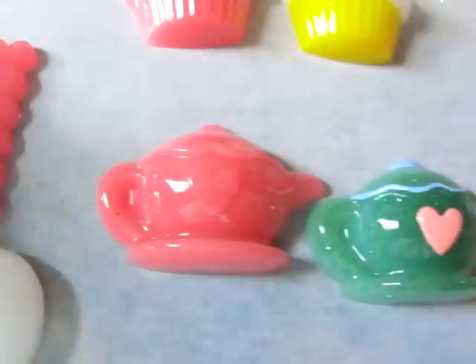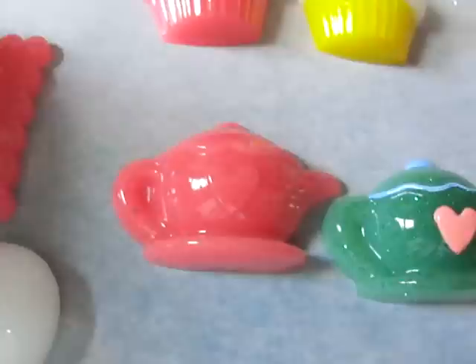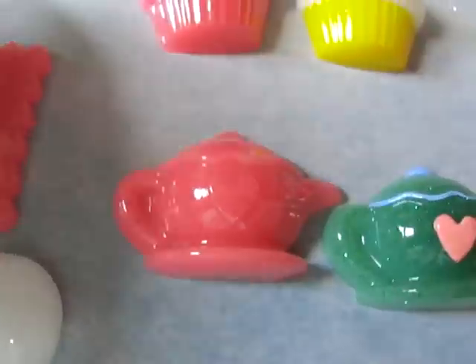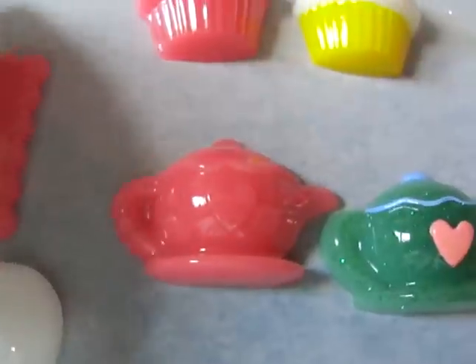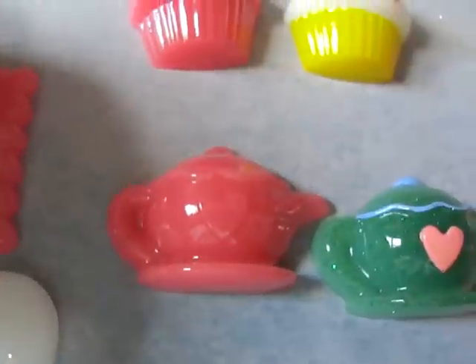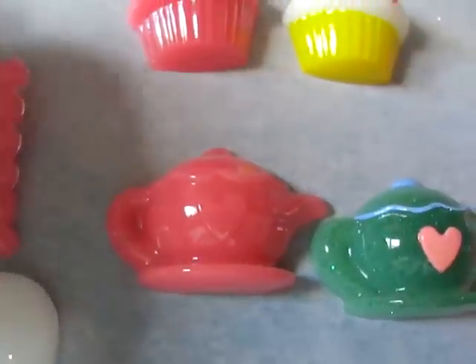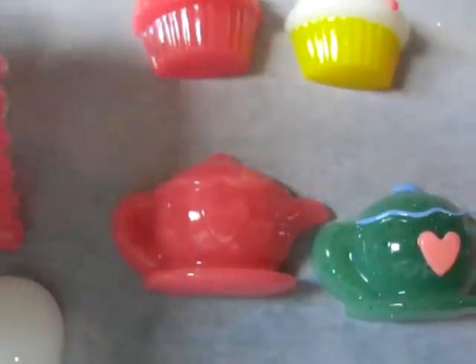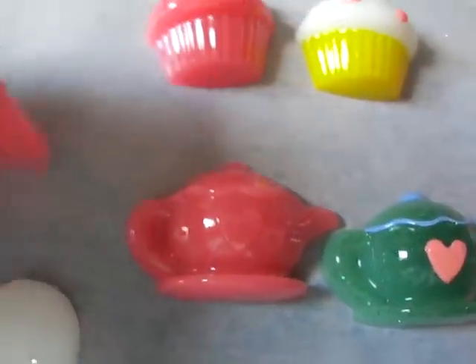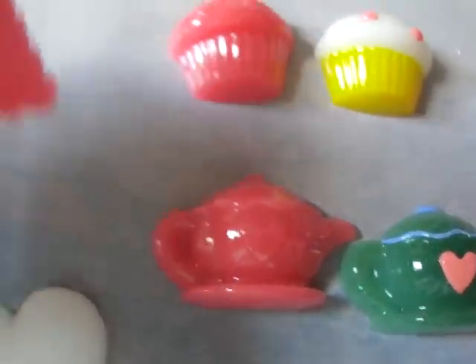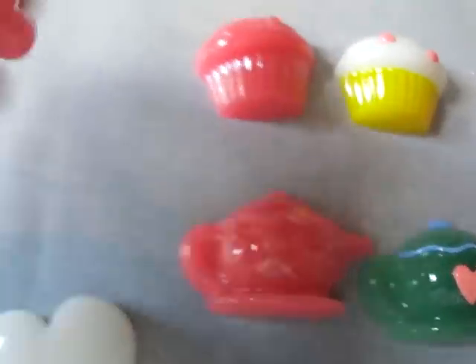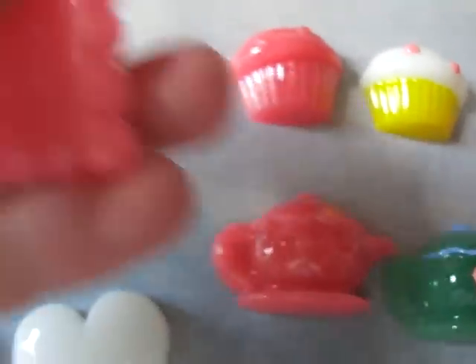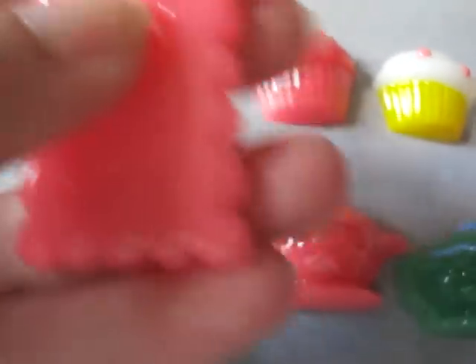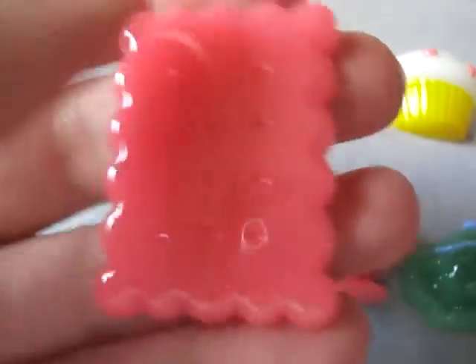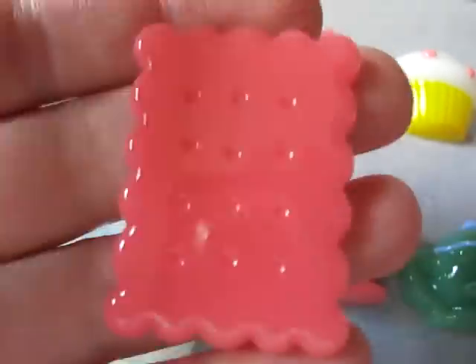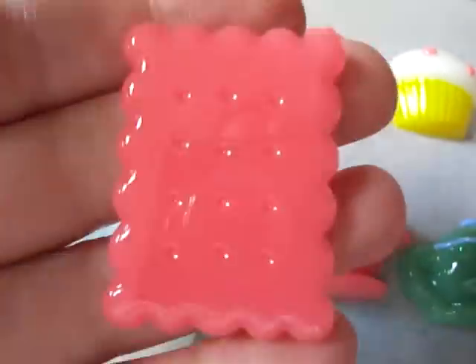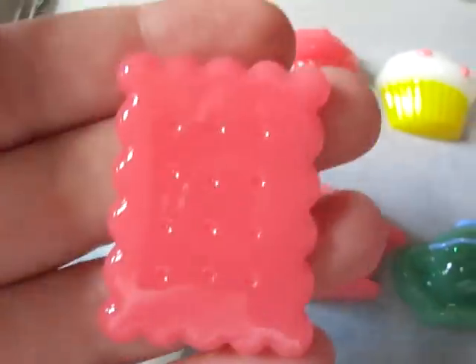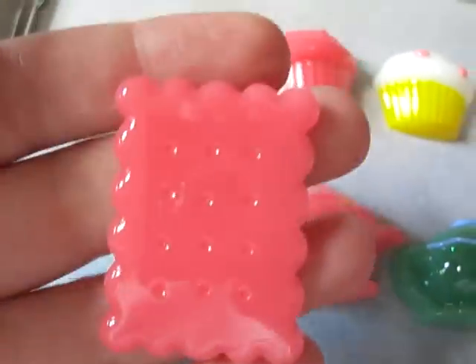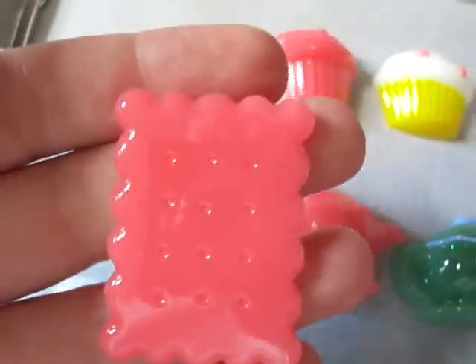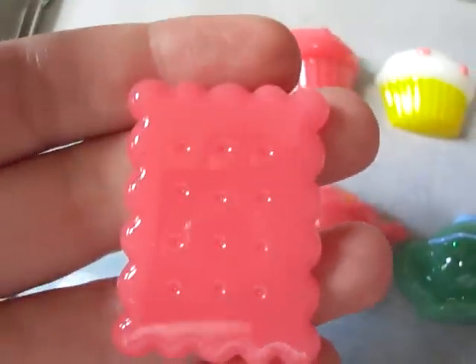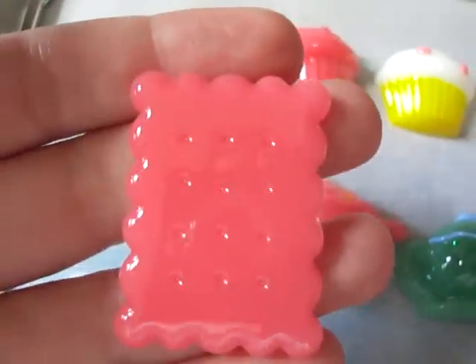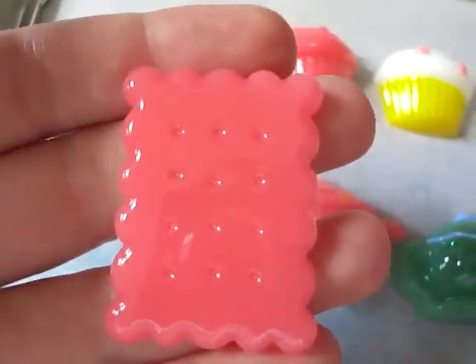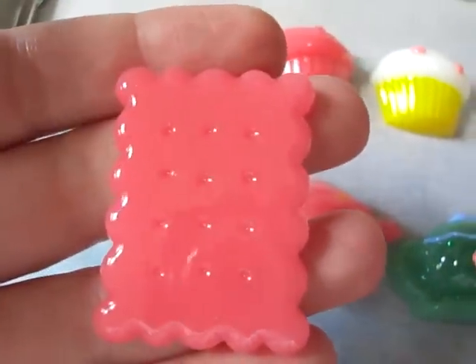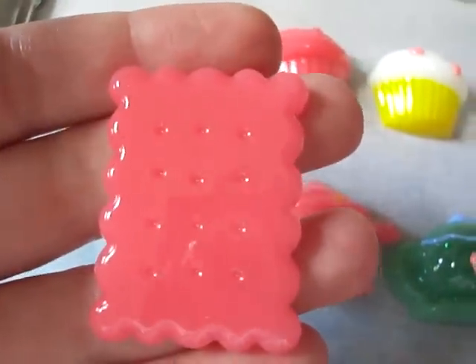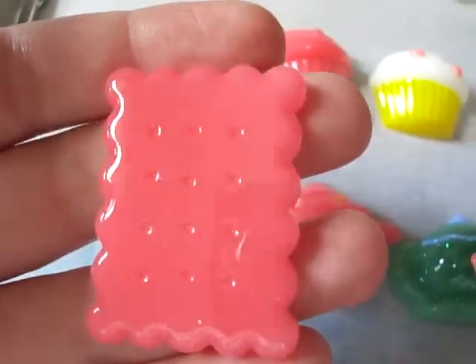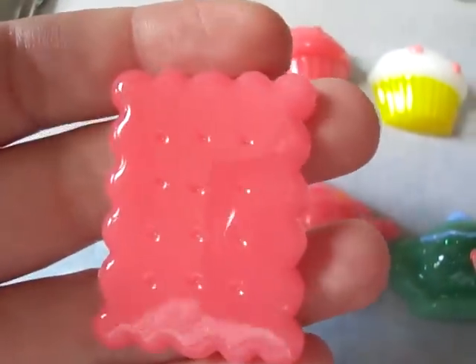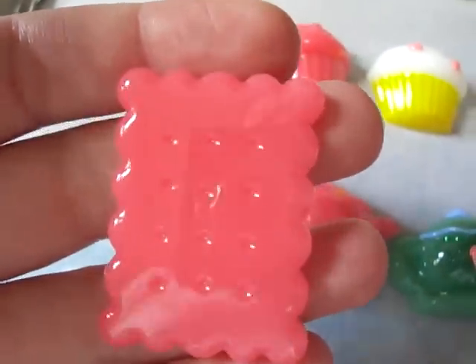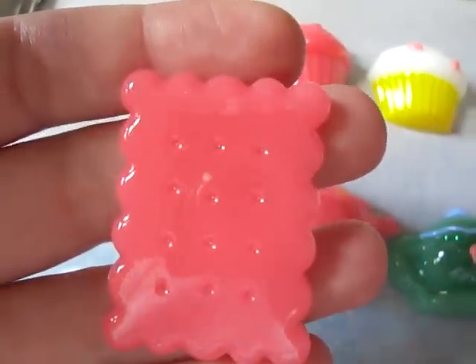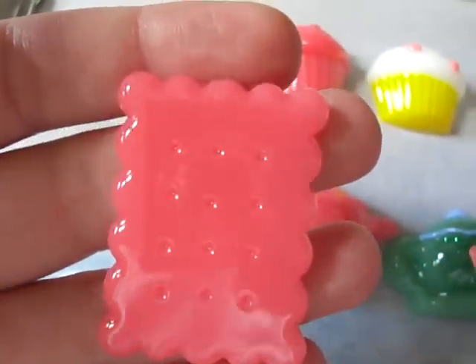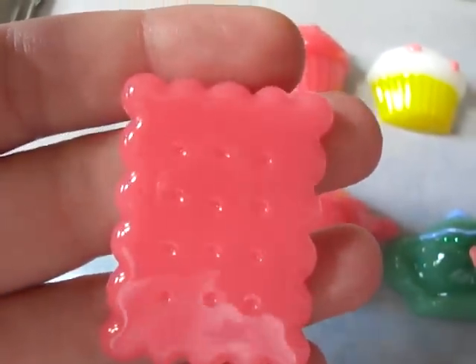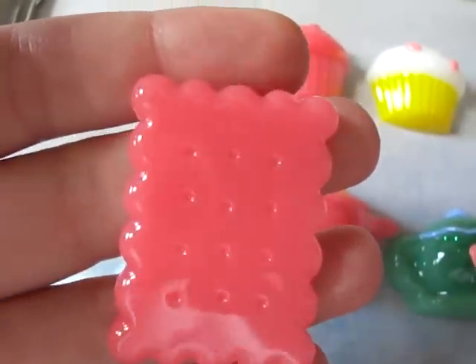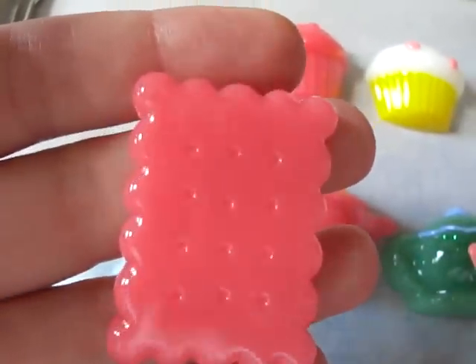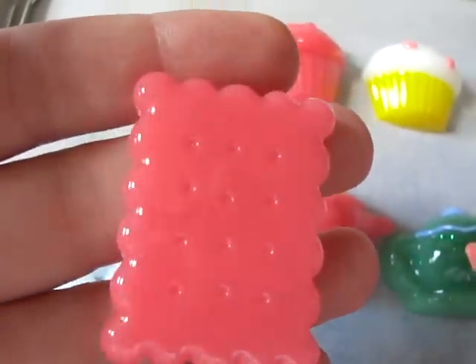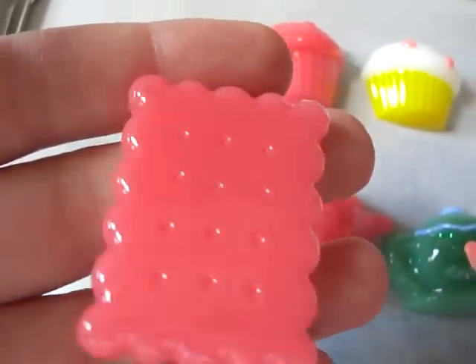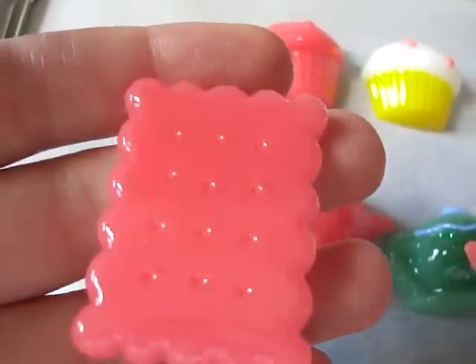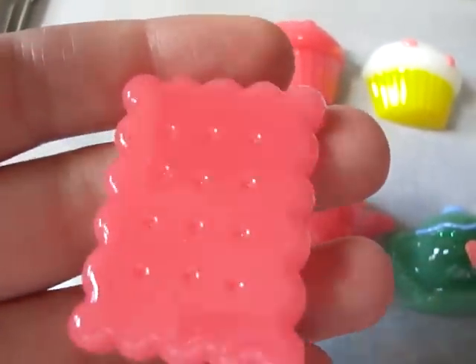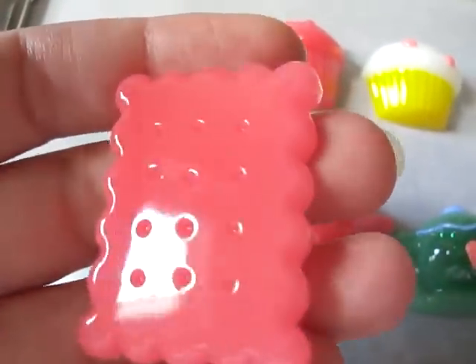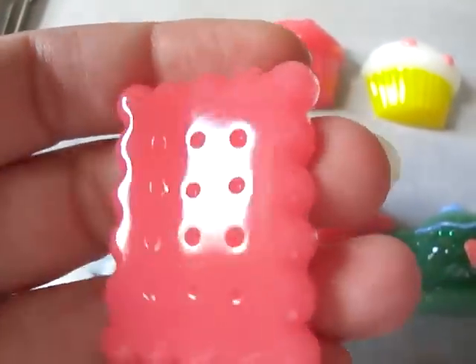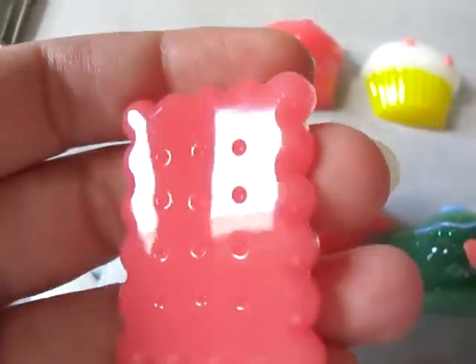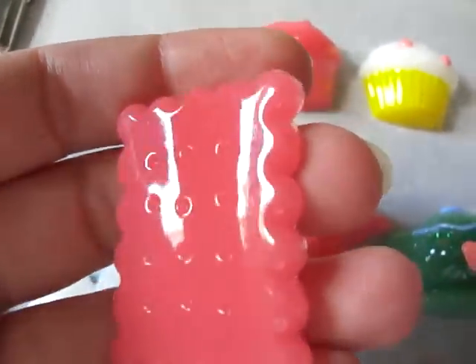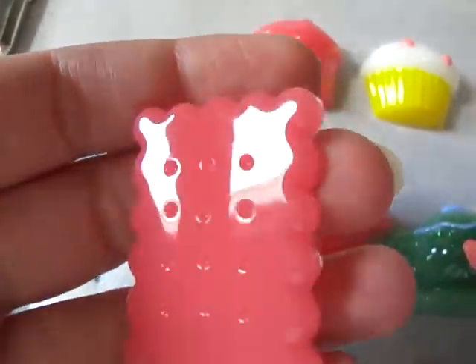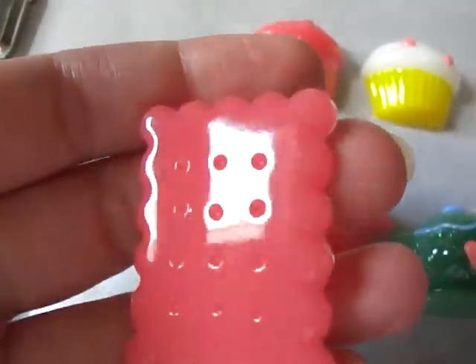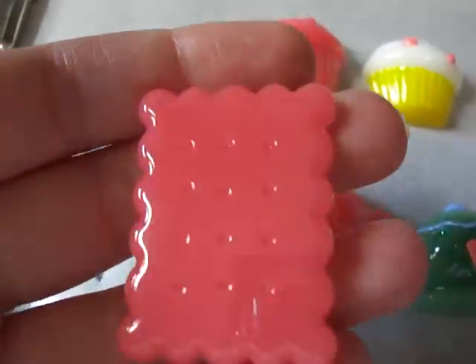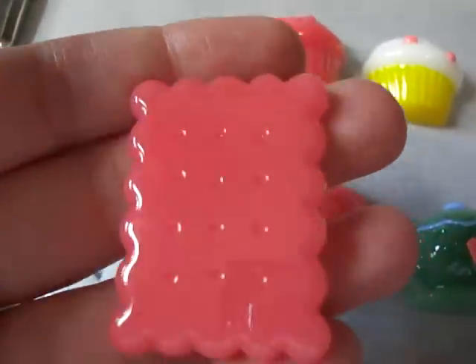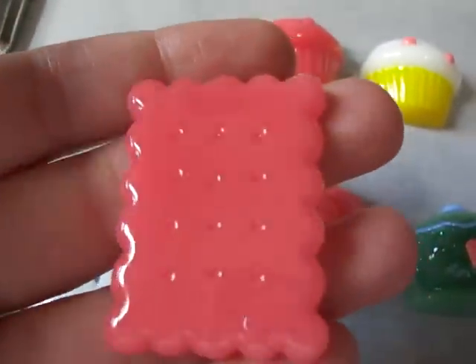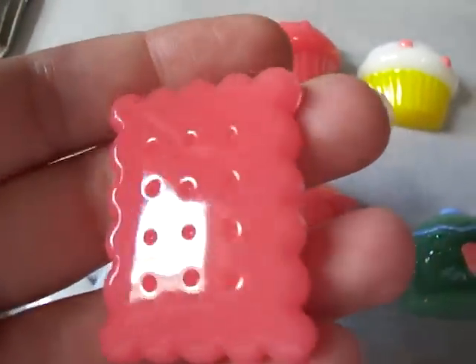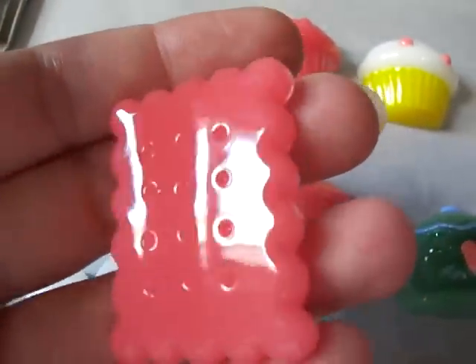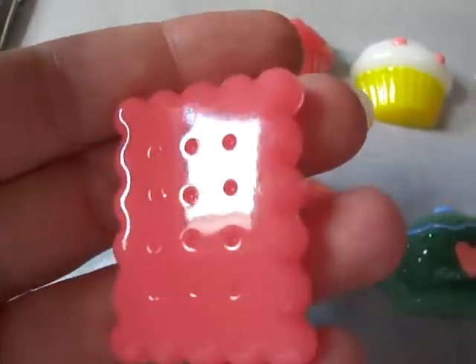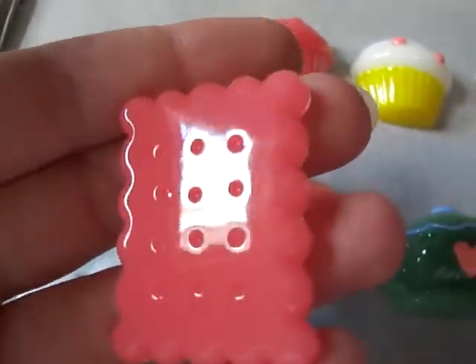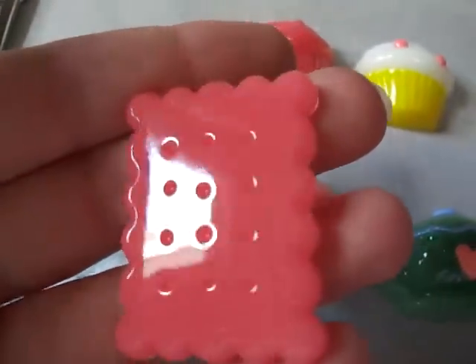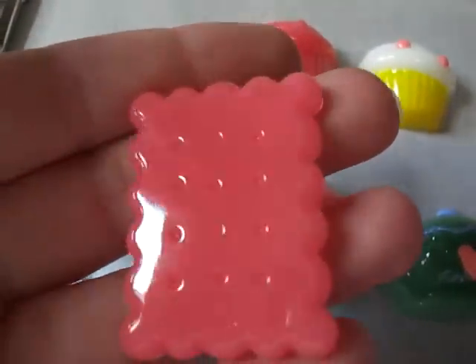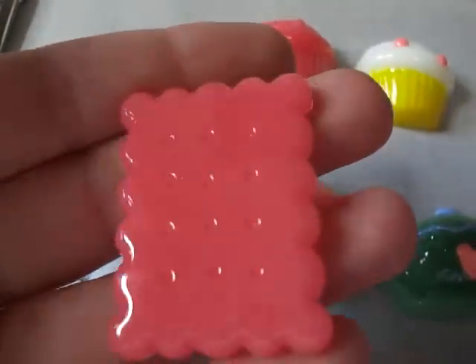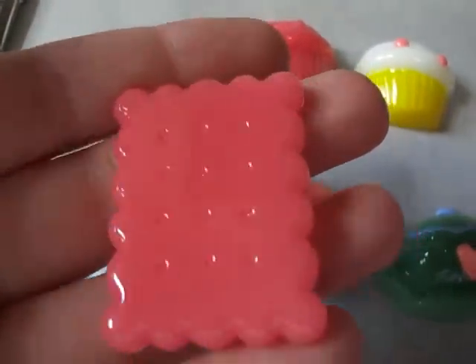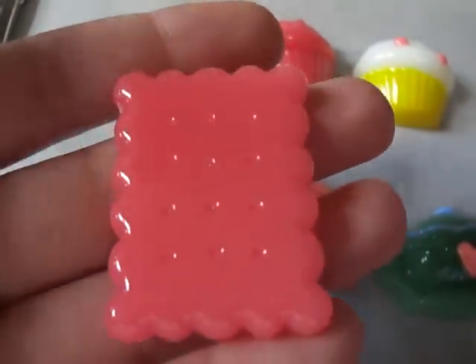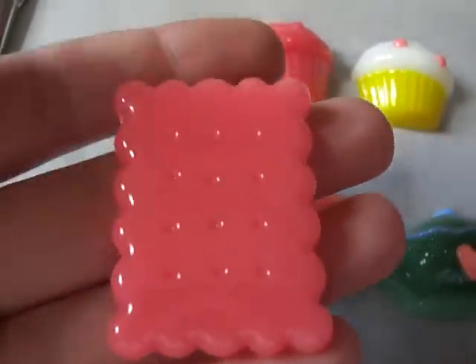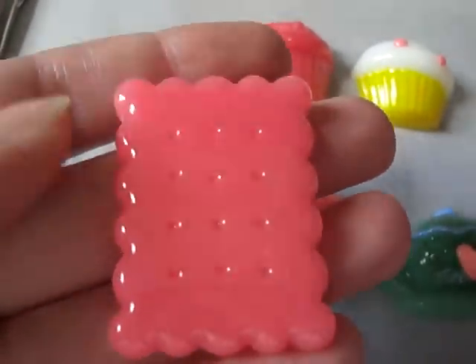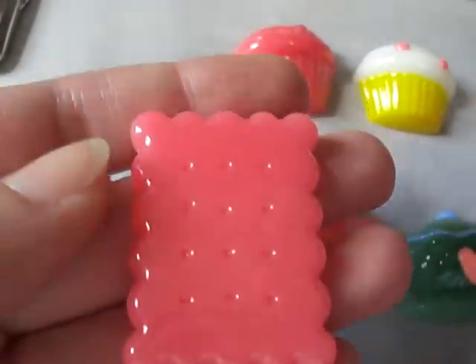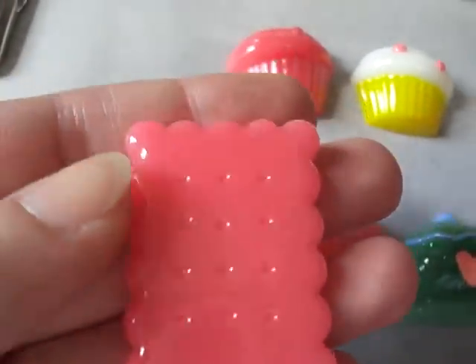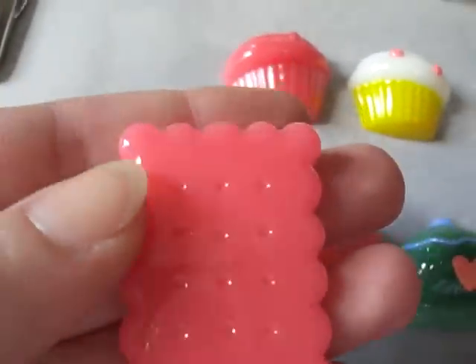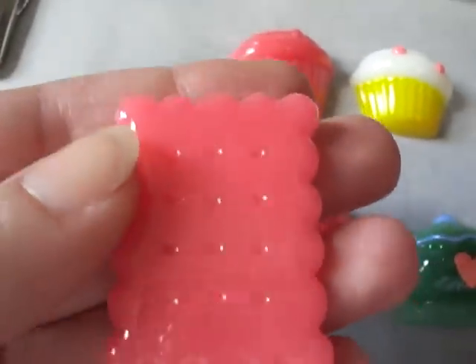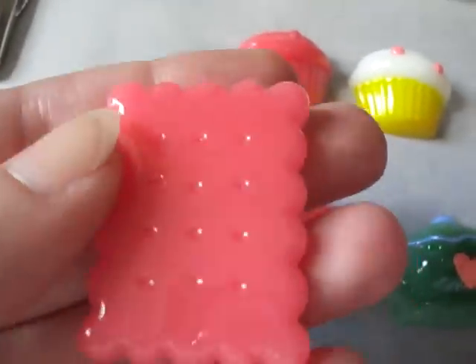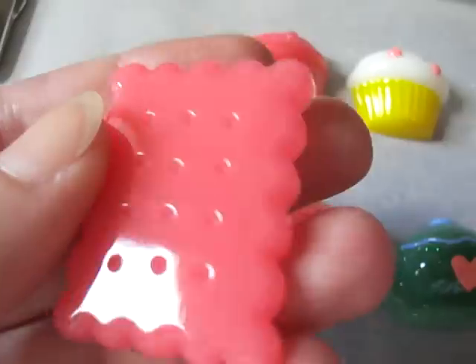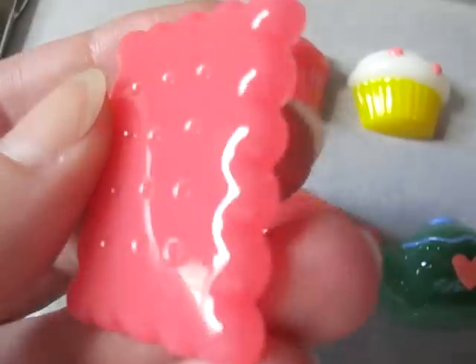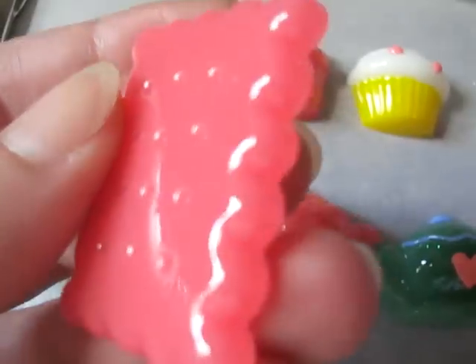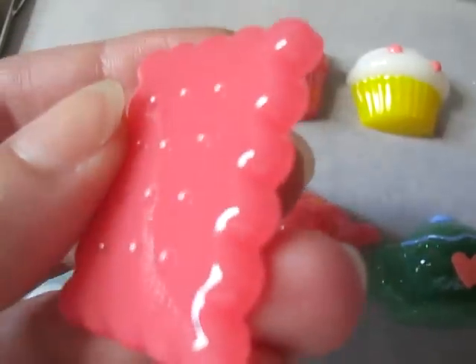And the pink one. And the biscuit — see how shiny. I haven't glazed this. This mold is amazing.